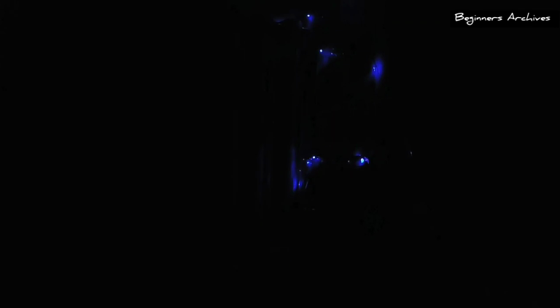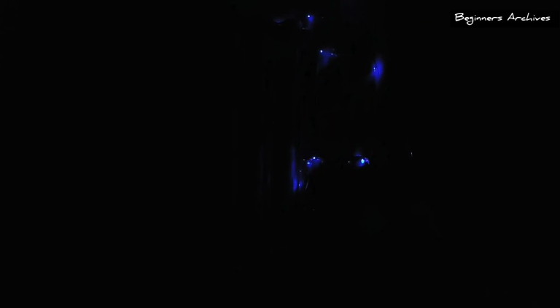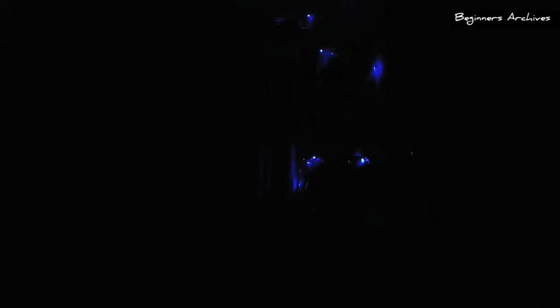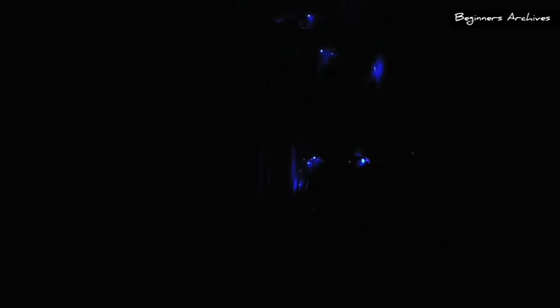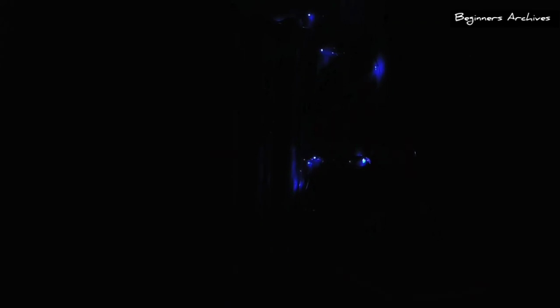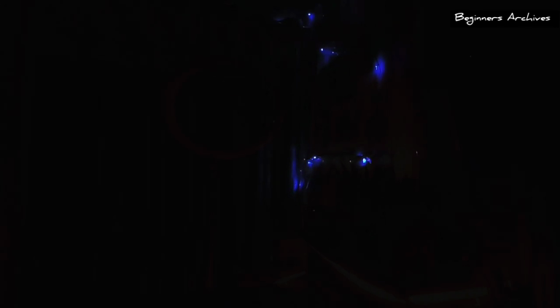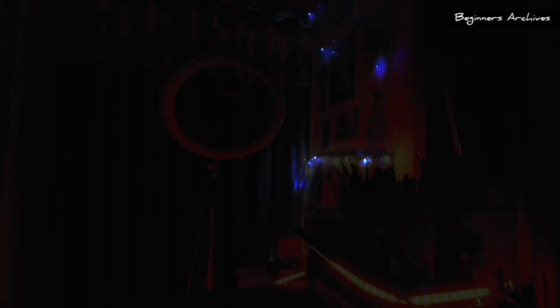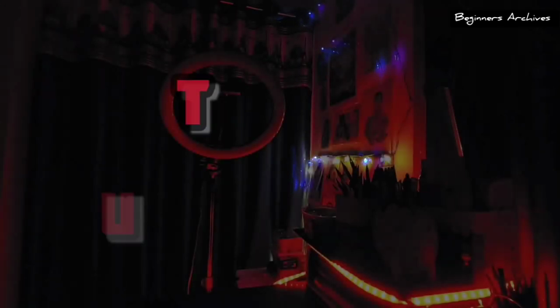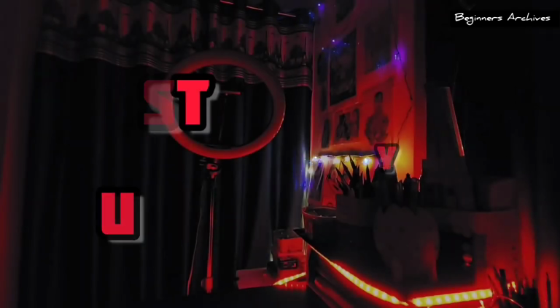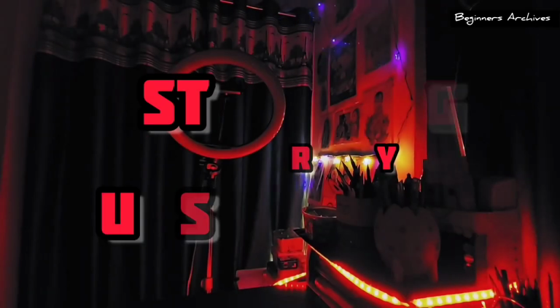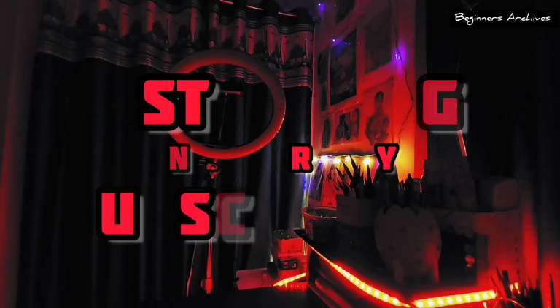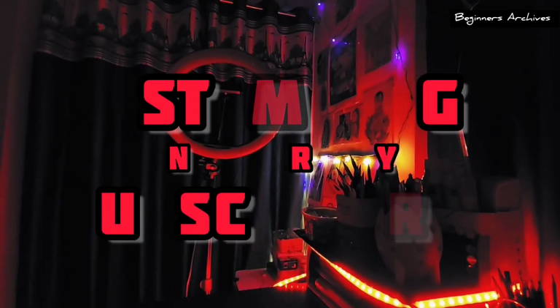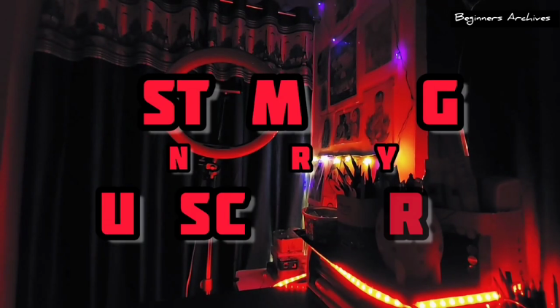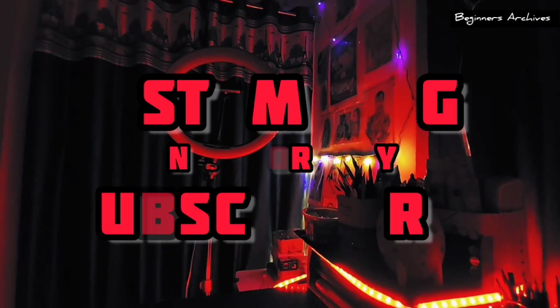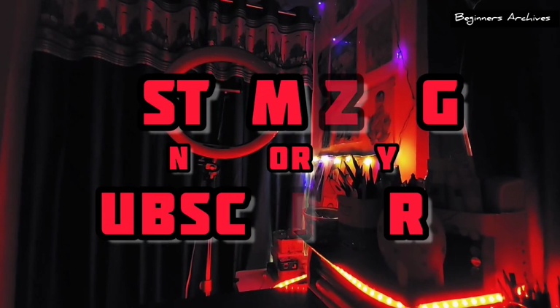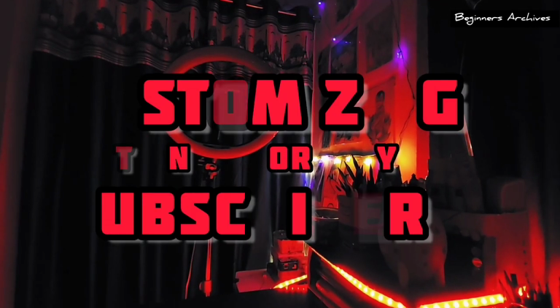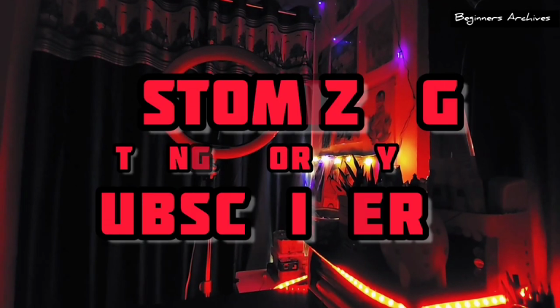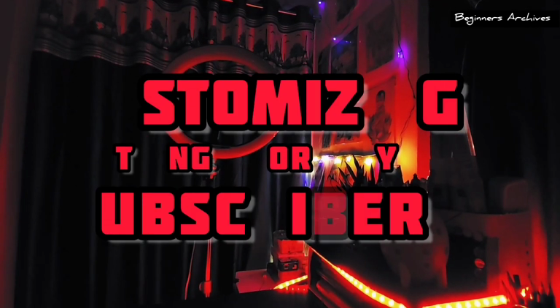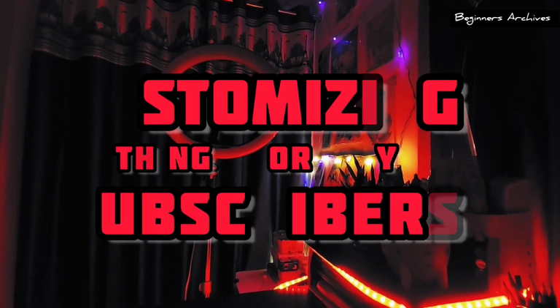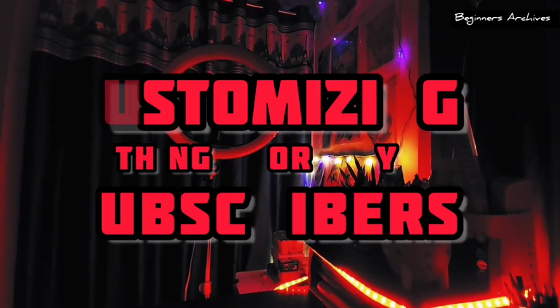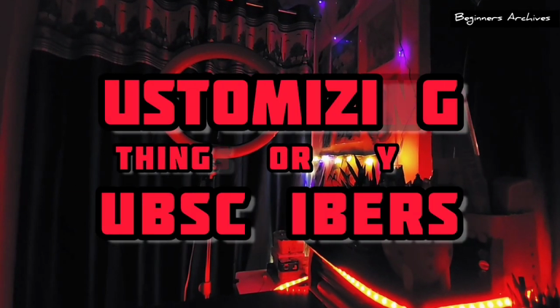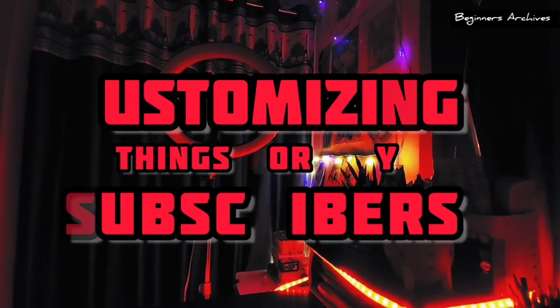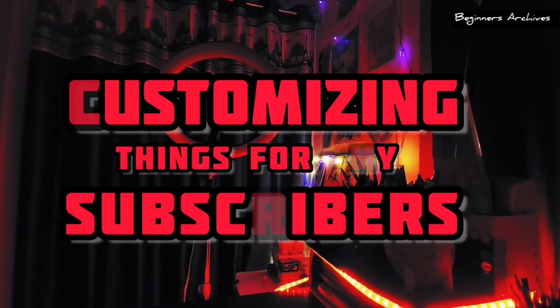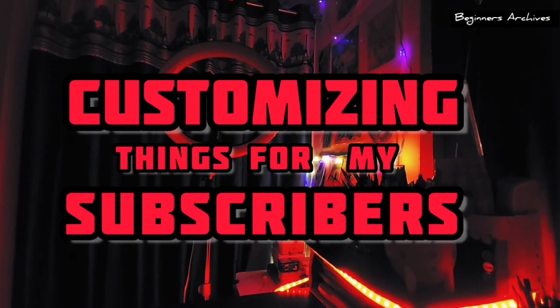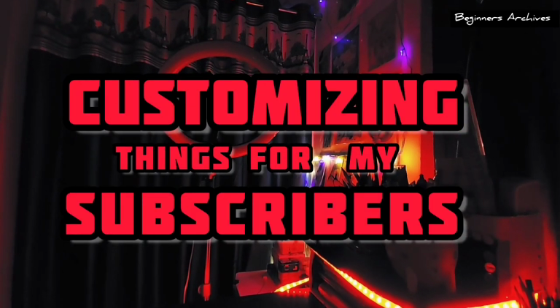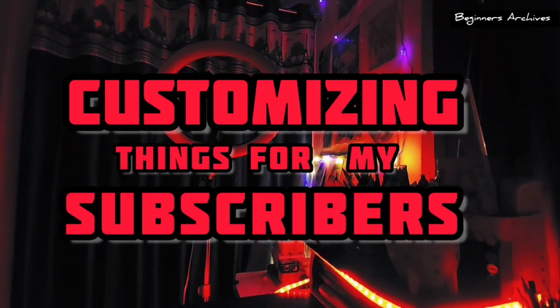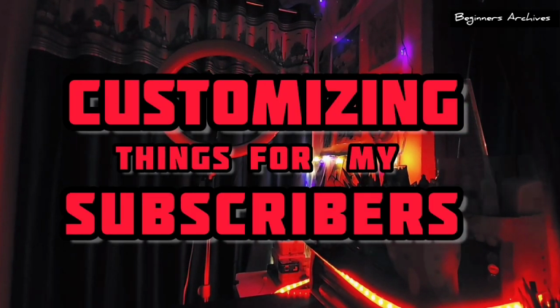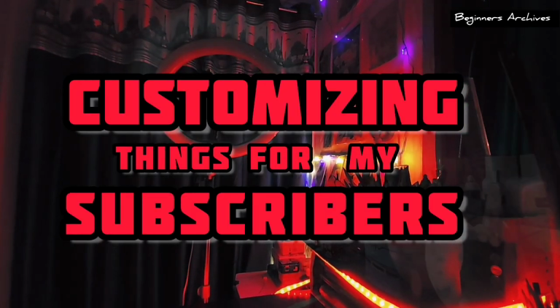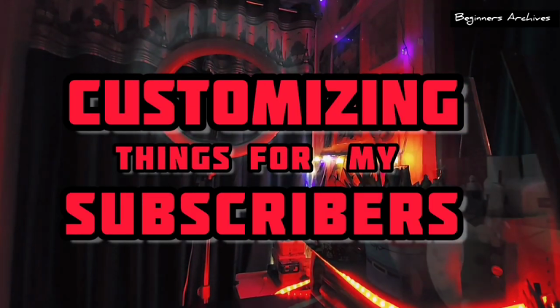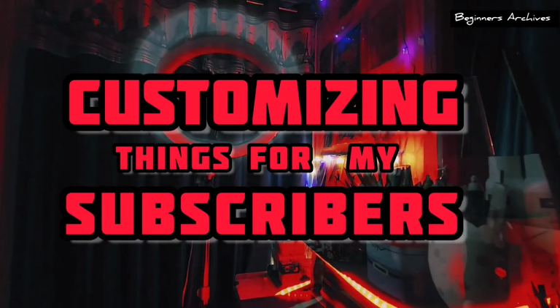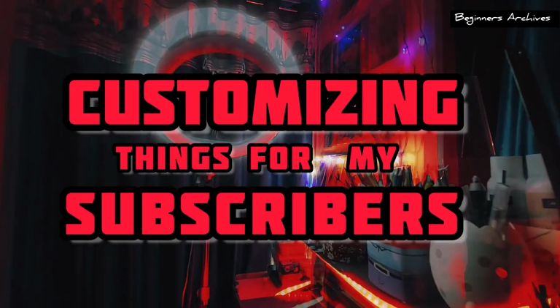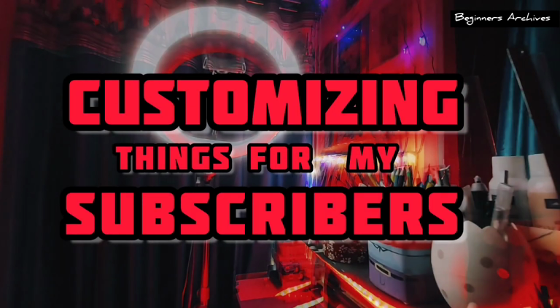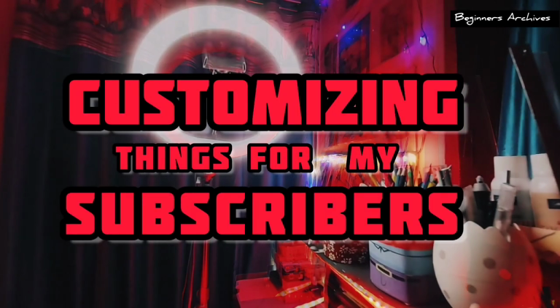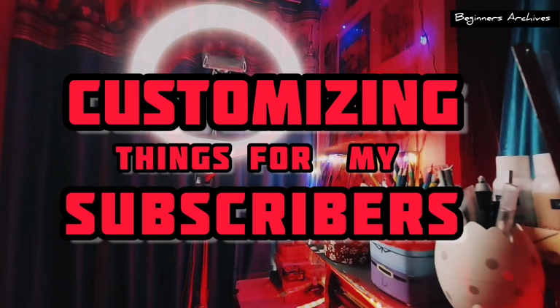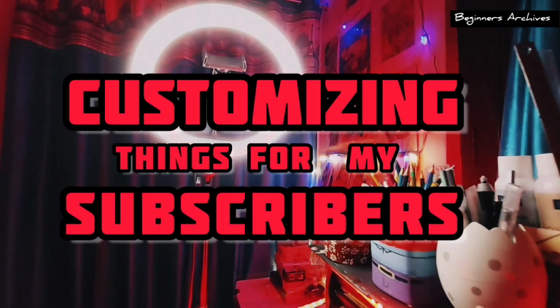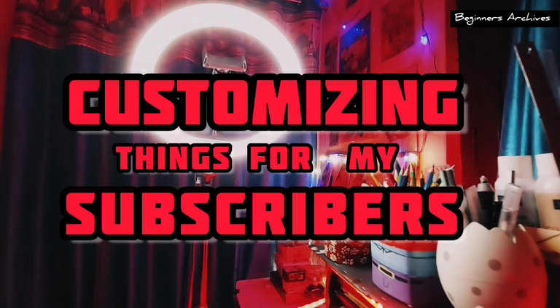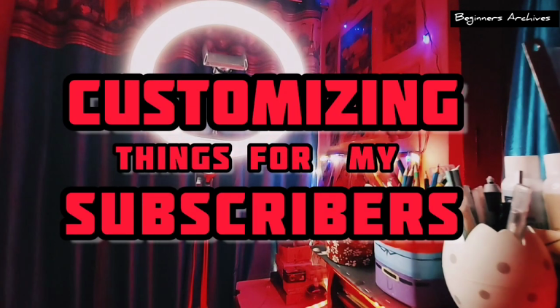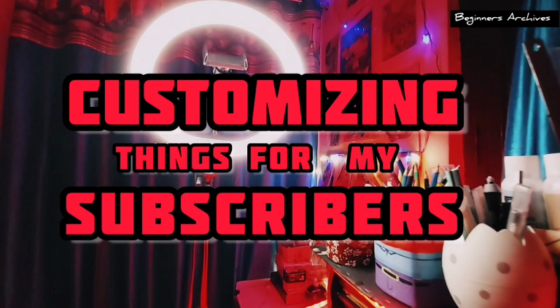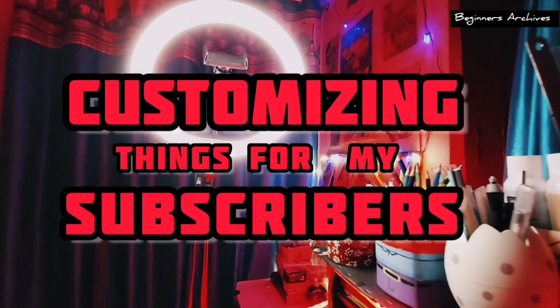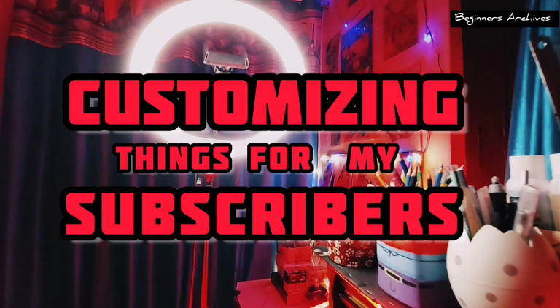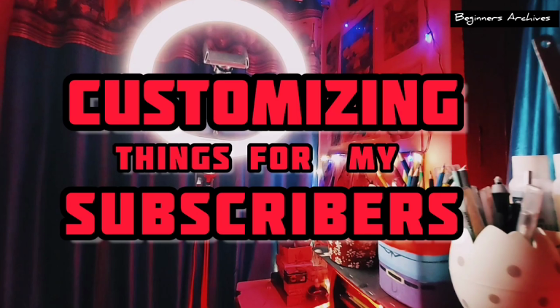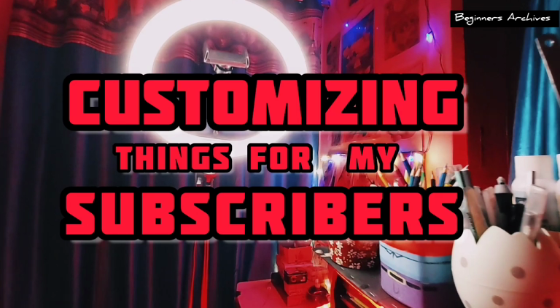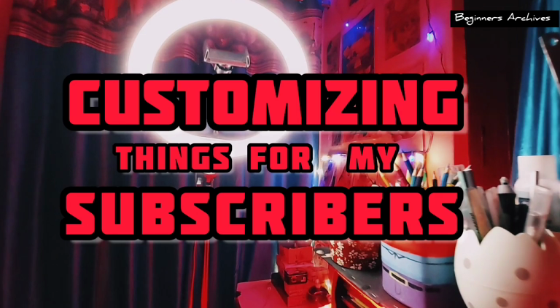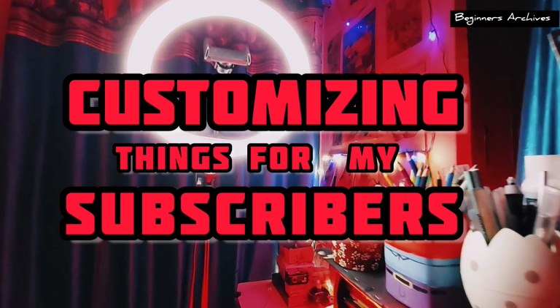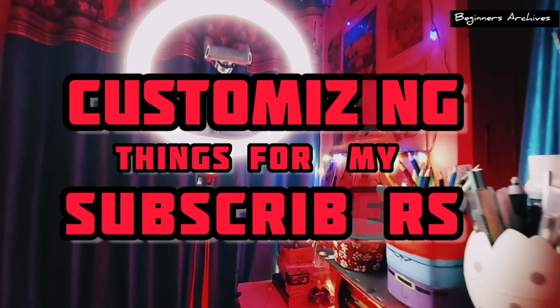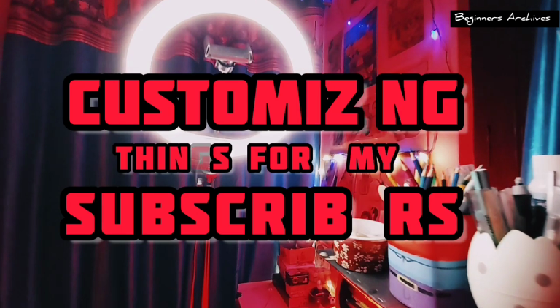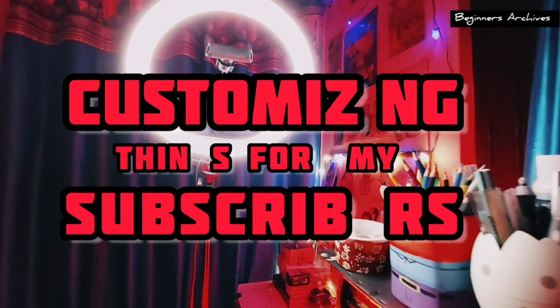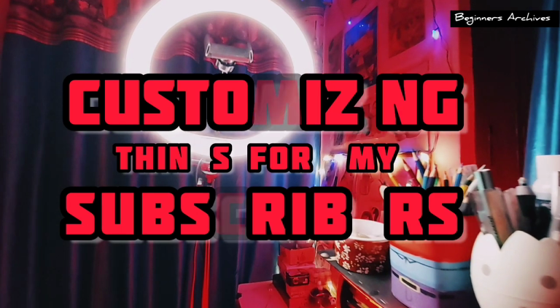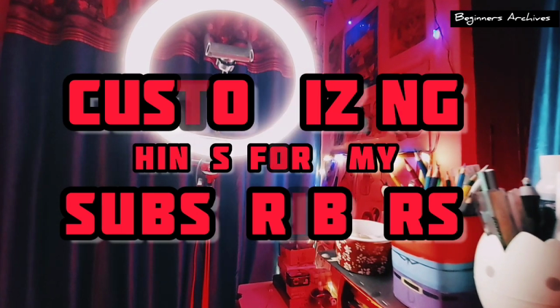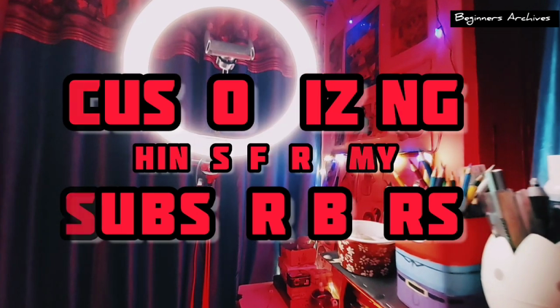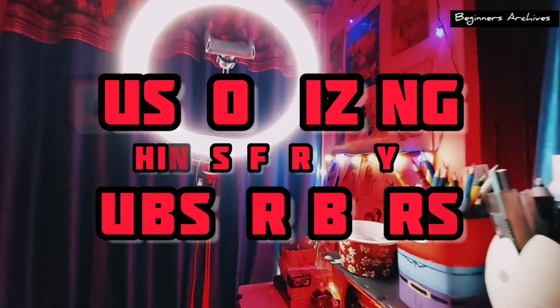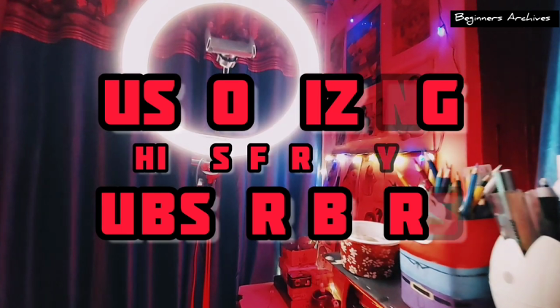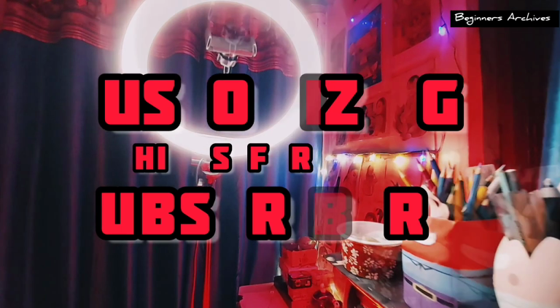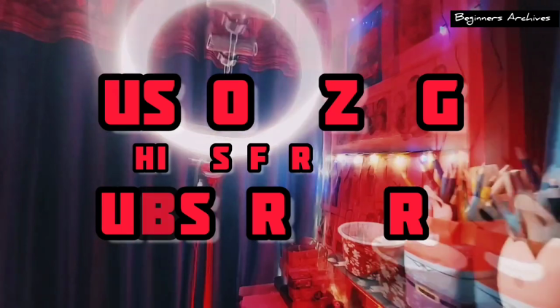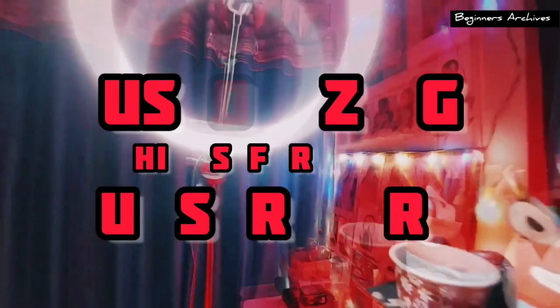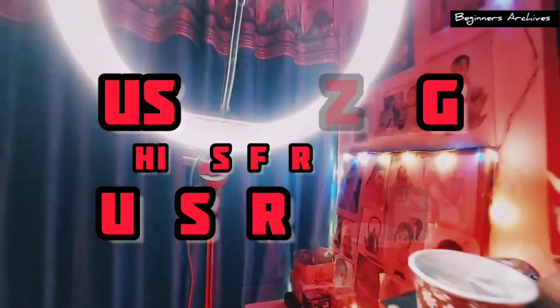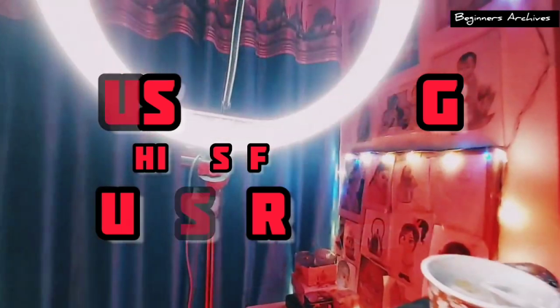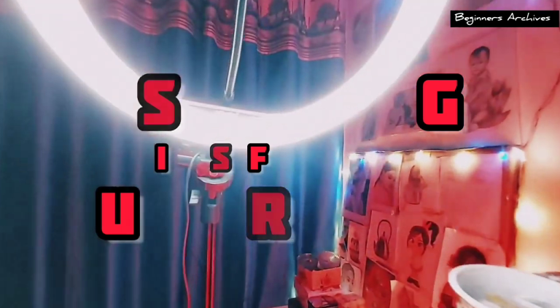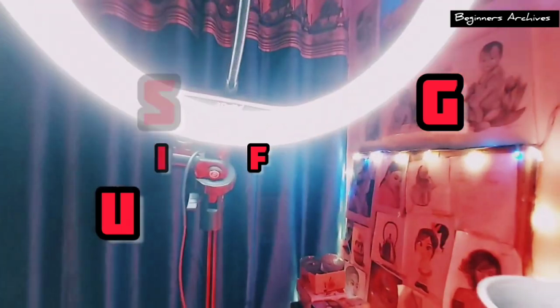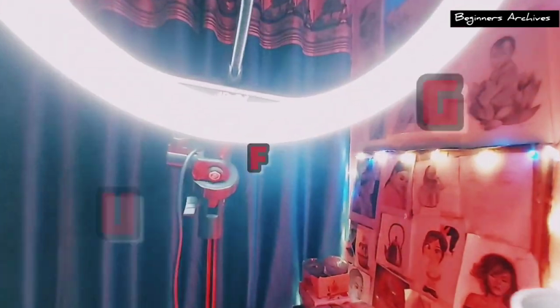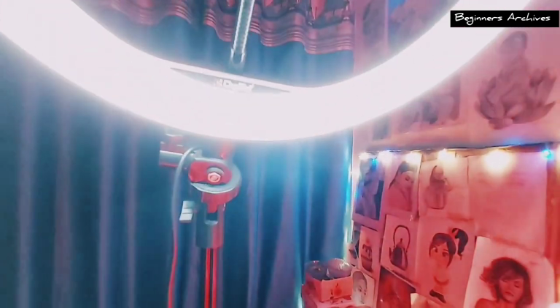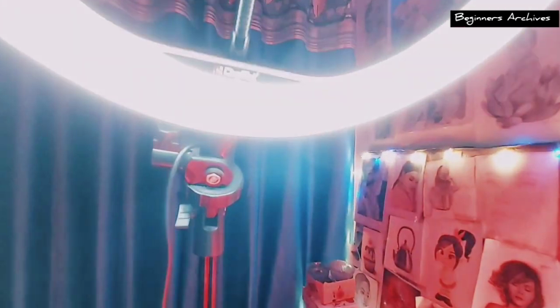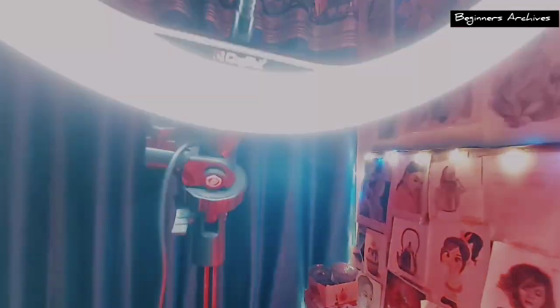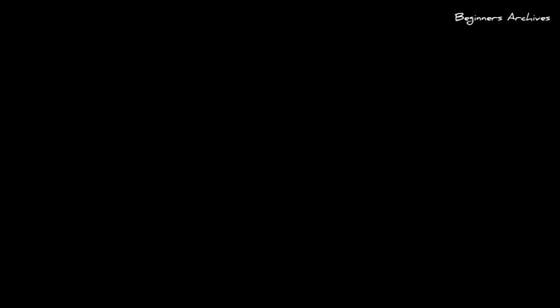In this video I'm going to customize random things for my subscribers and it's going to be a giveaway video, so don't forget to watch this video till the end.